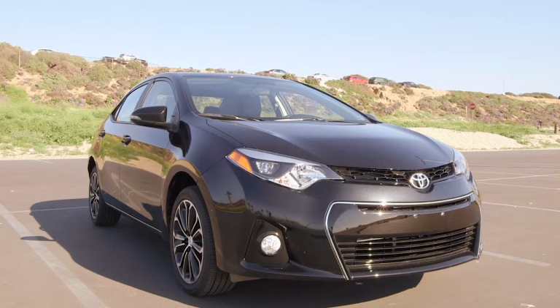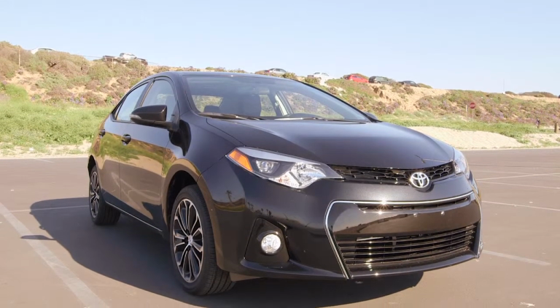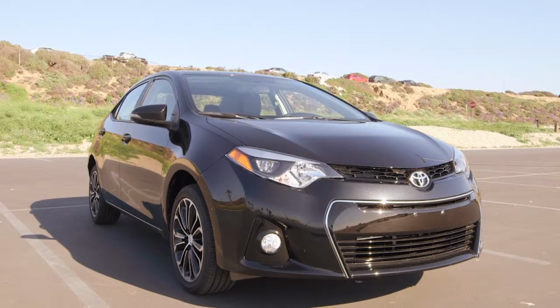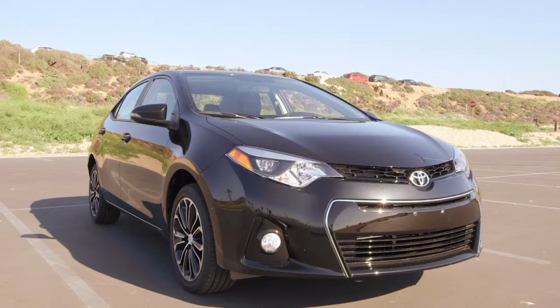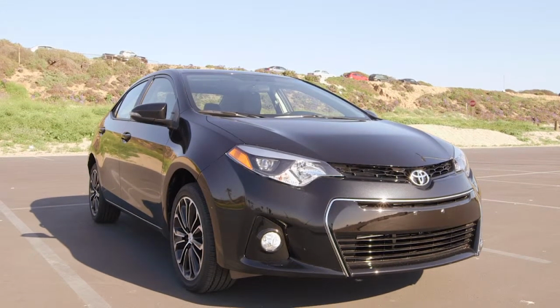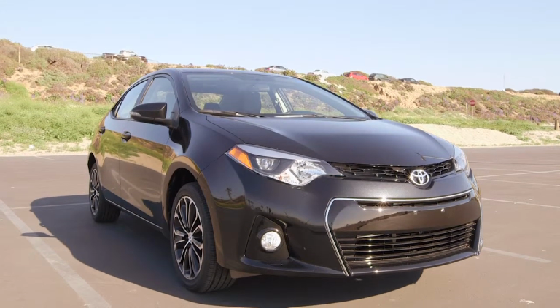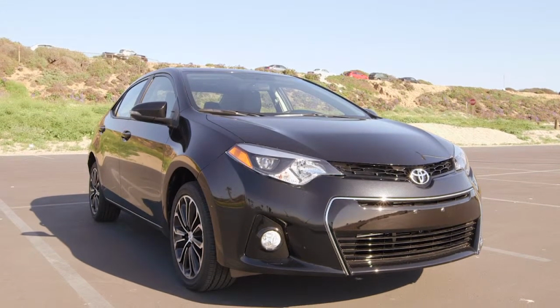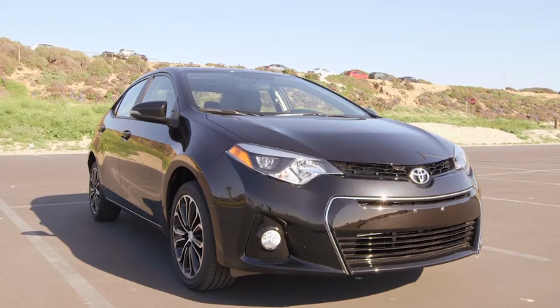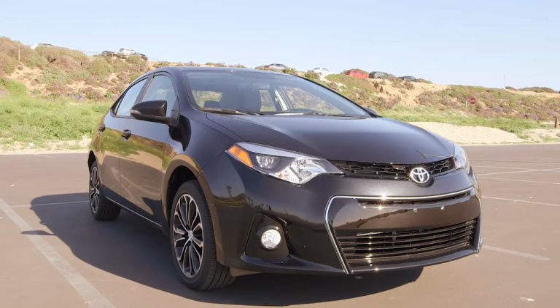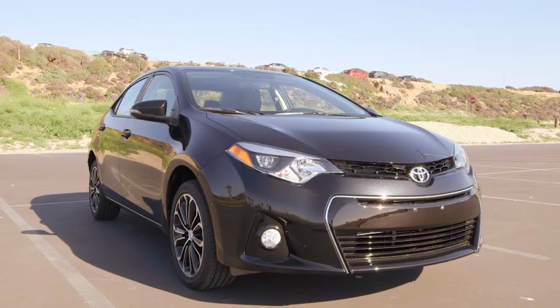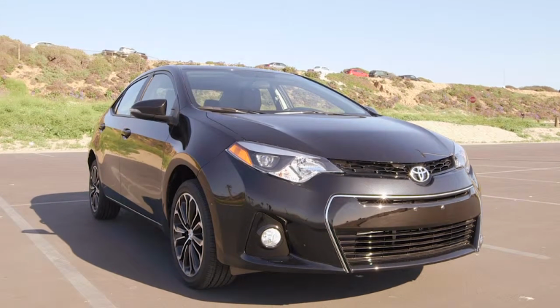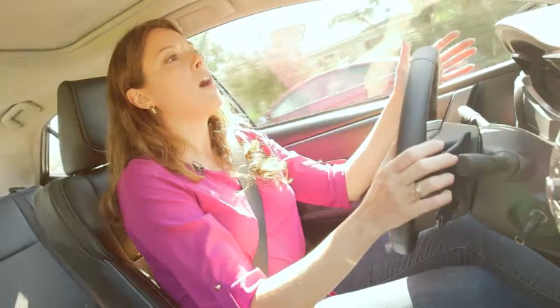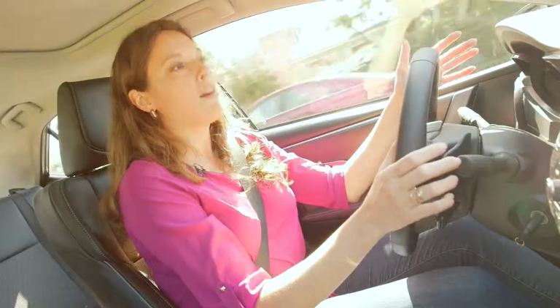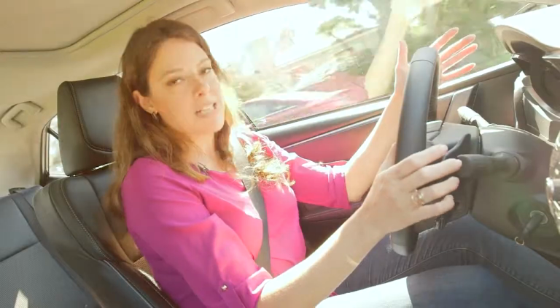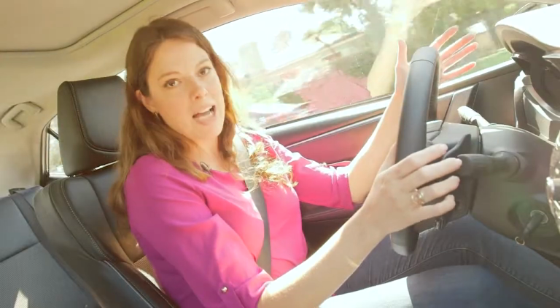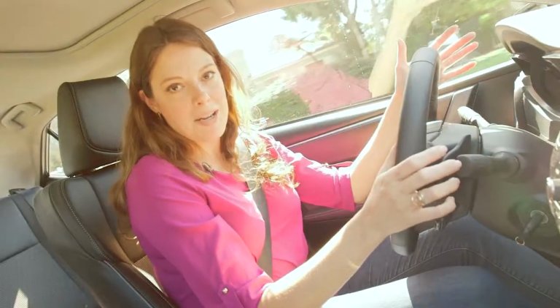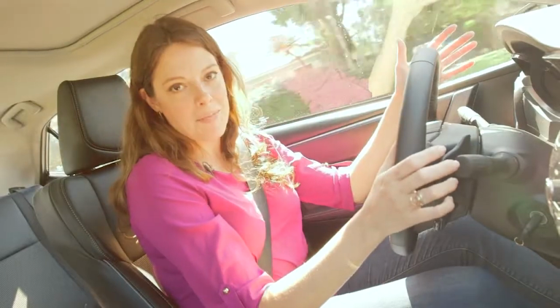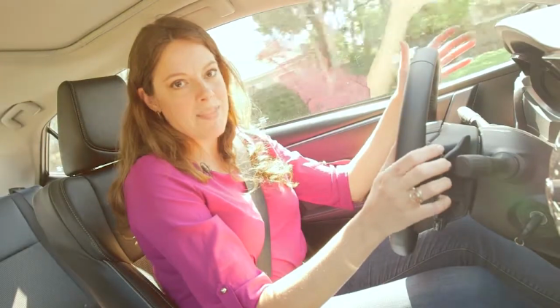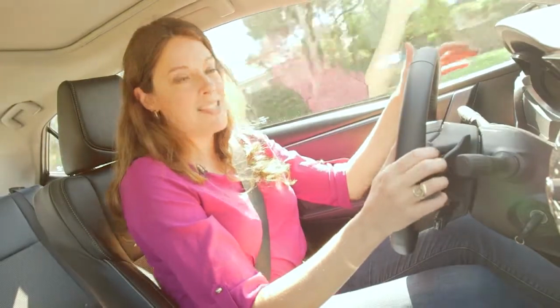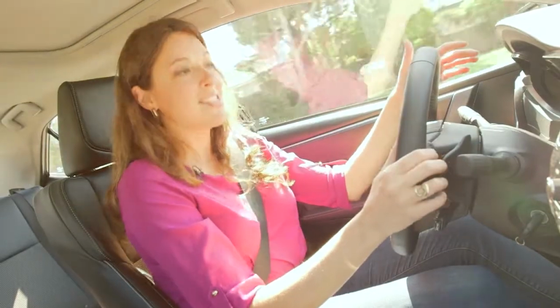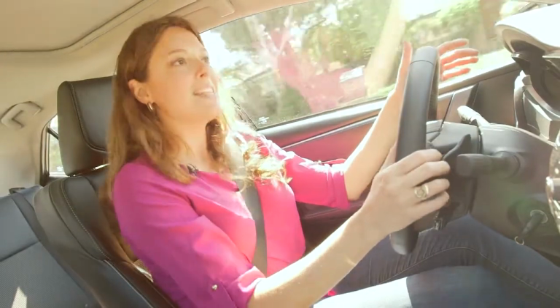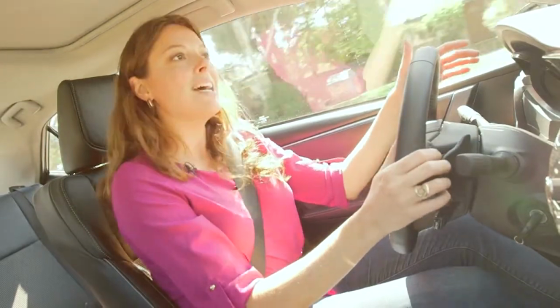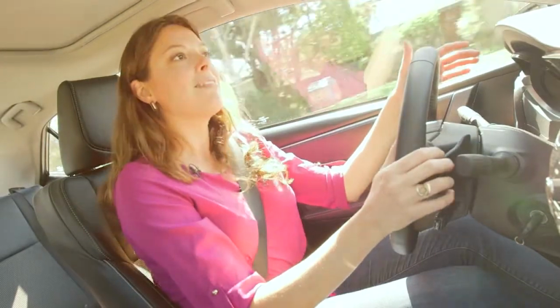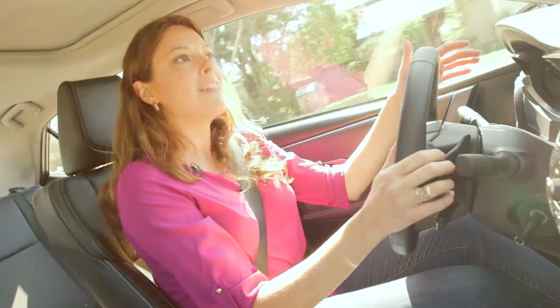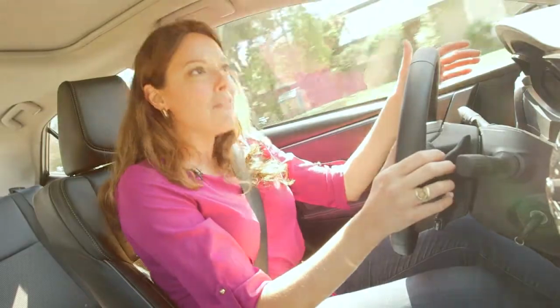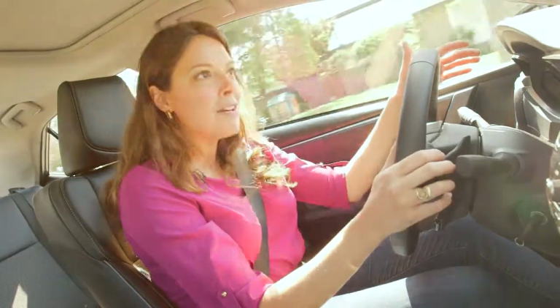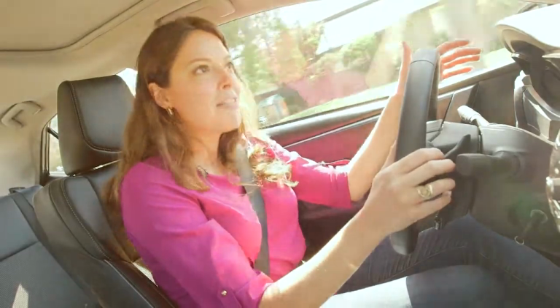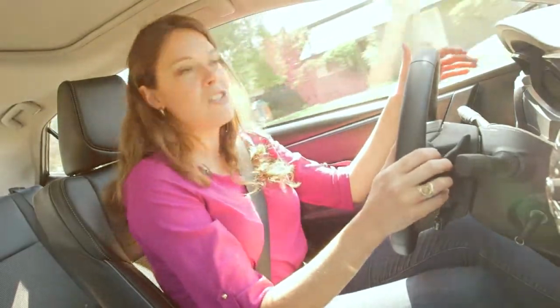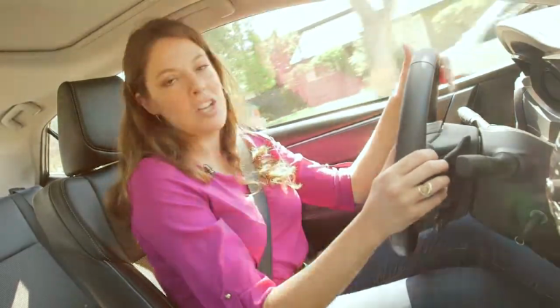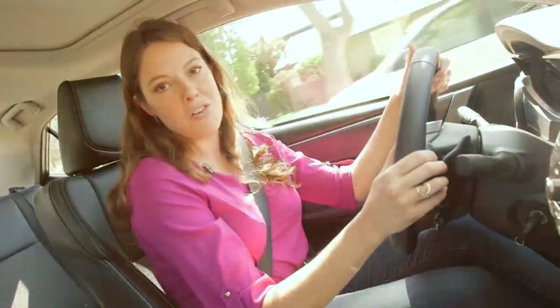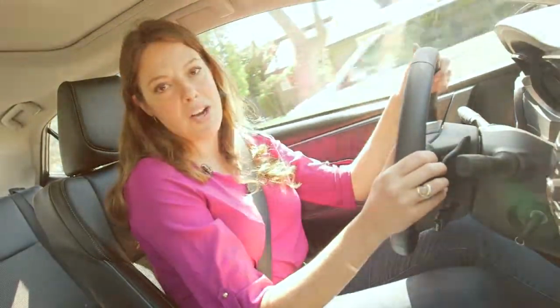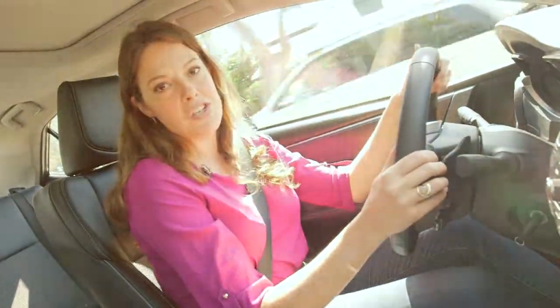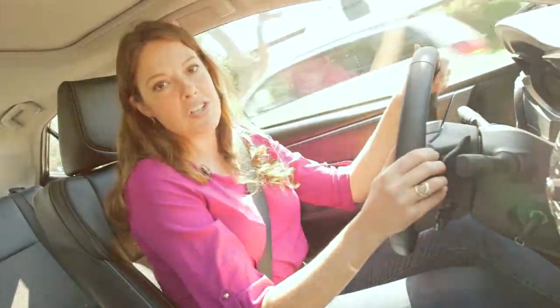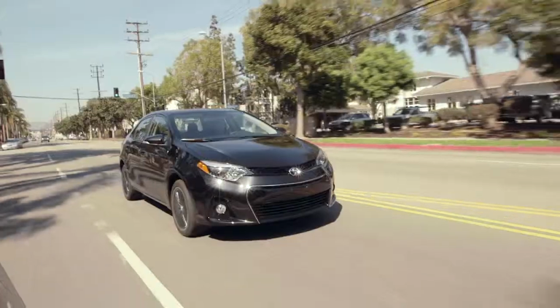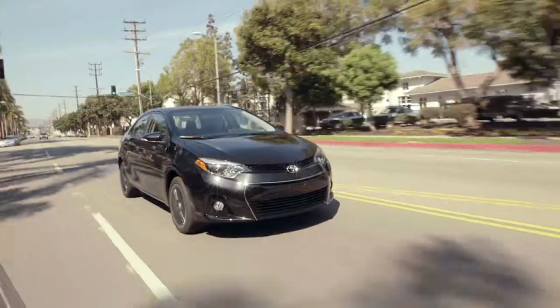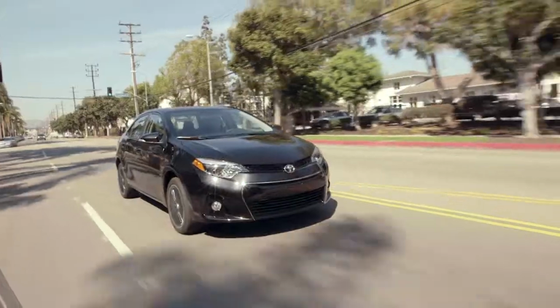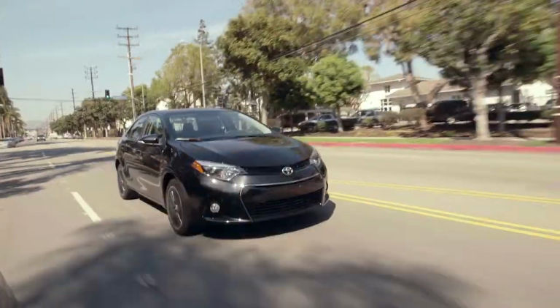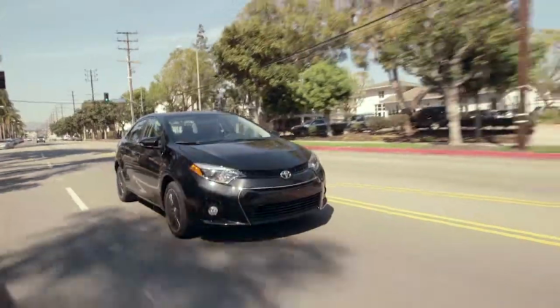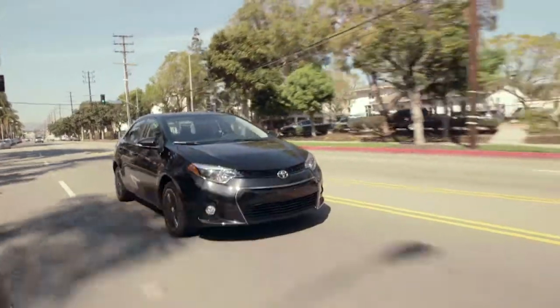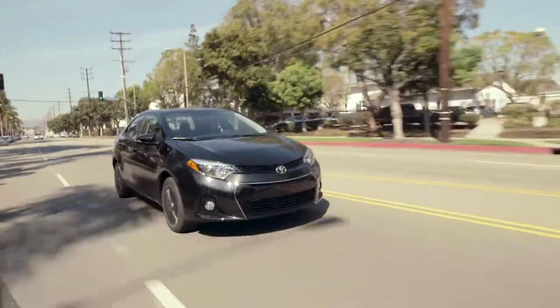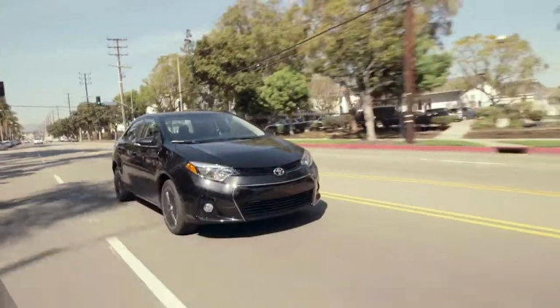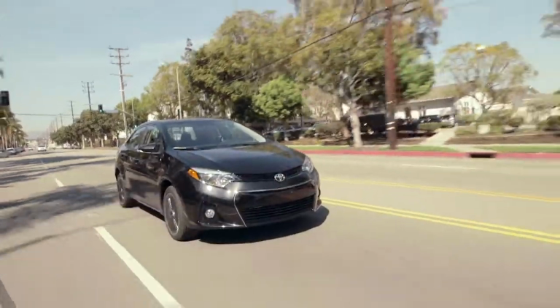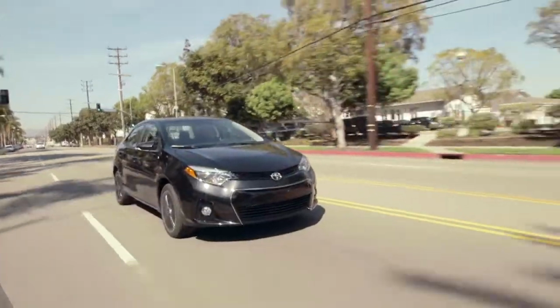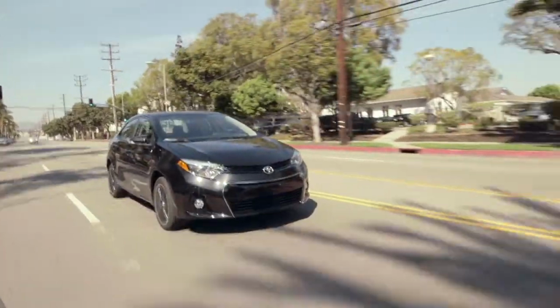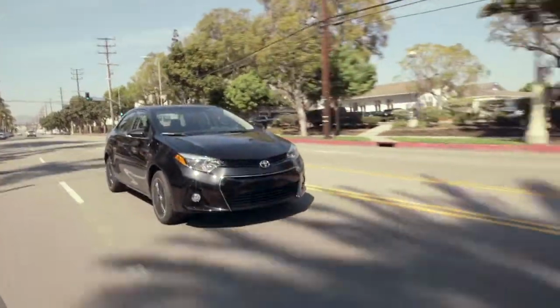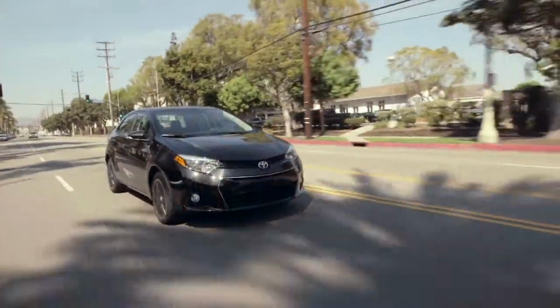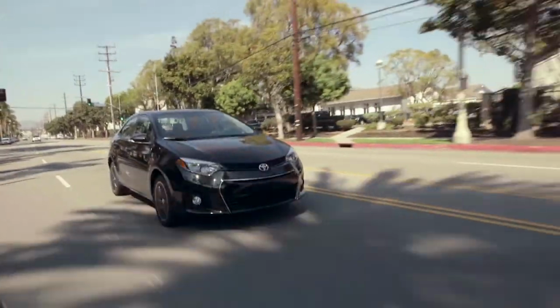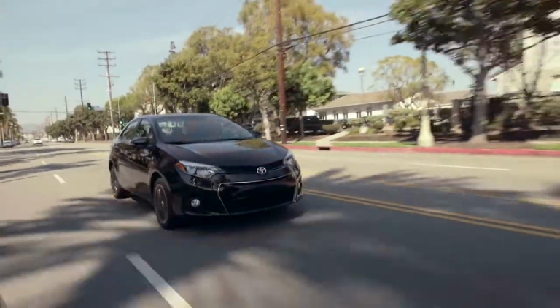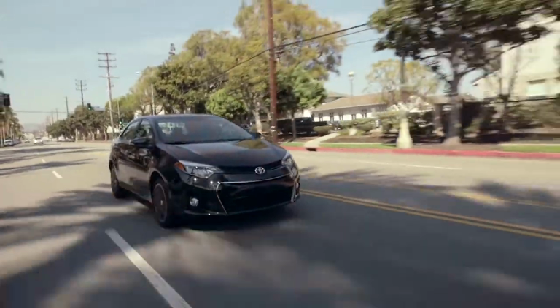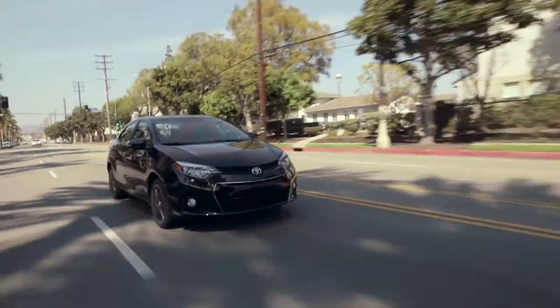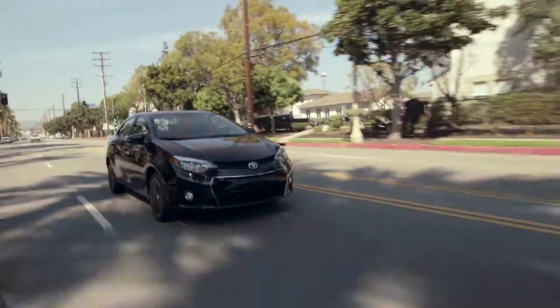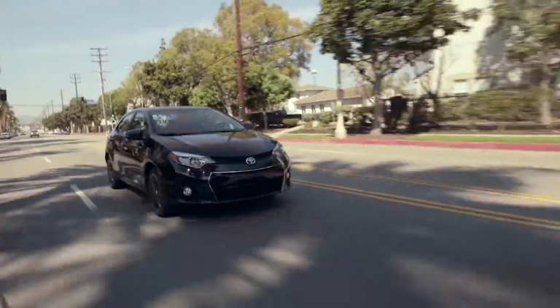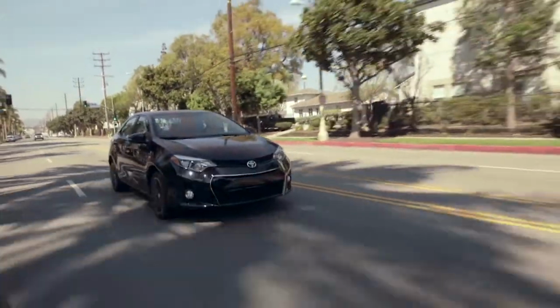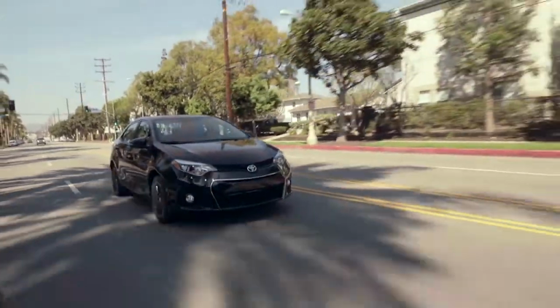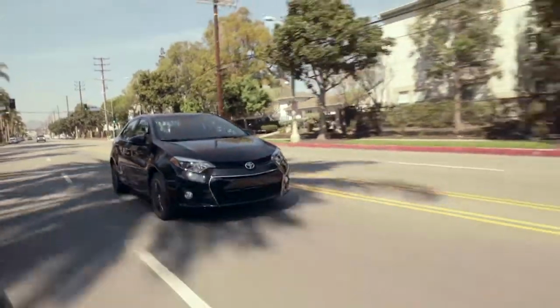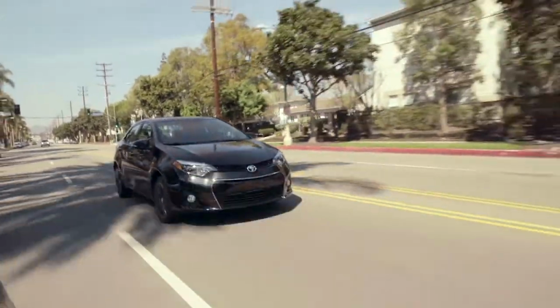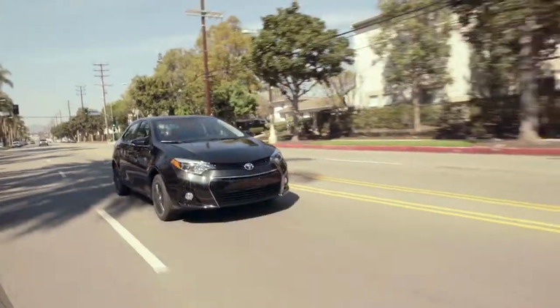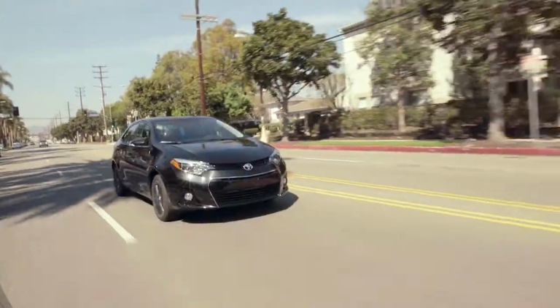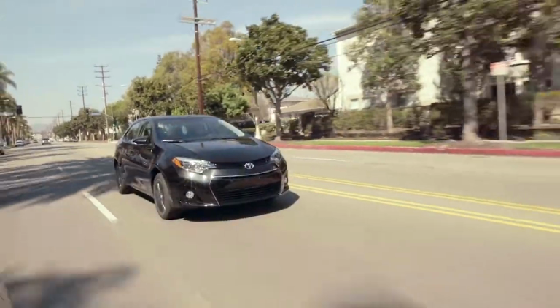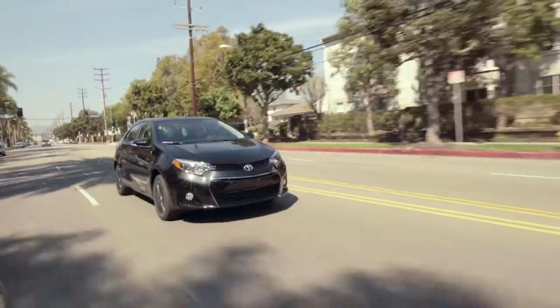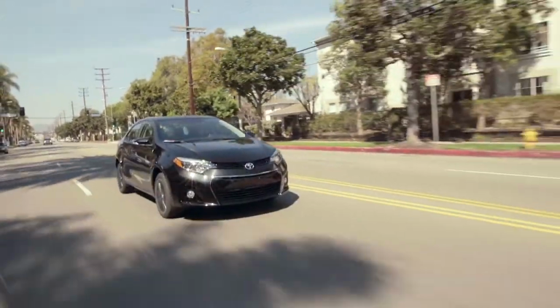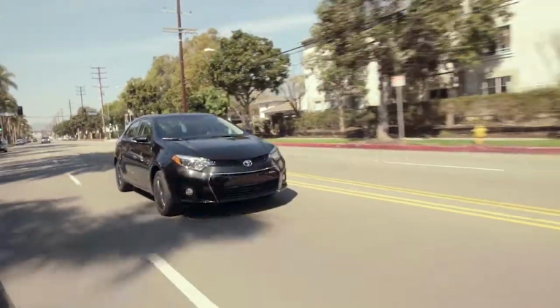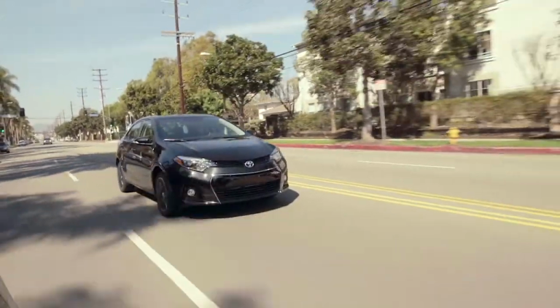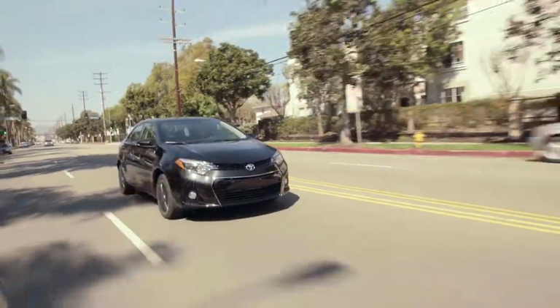The Corolla has been around a long time. This is the 11th generation of this vehicle, and it's the best-selling nameplate of all time.